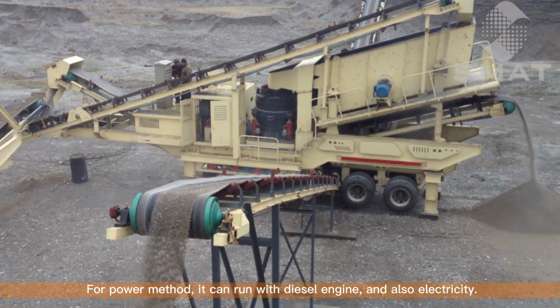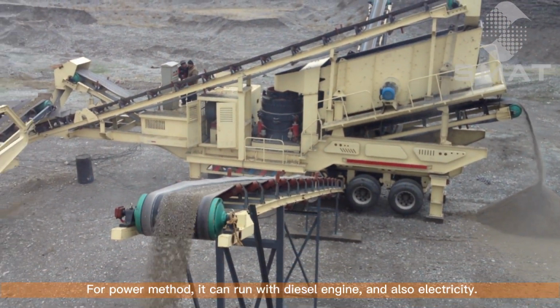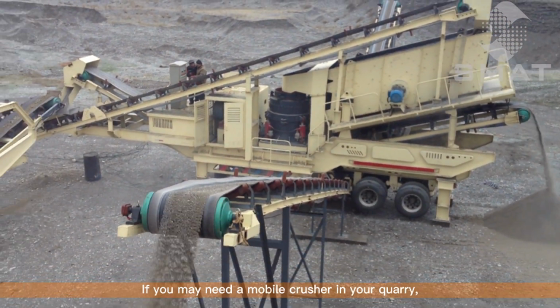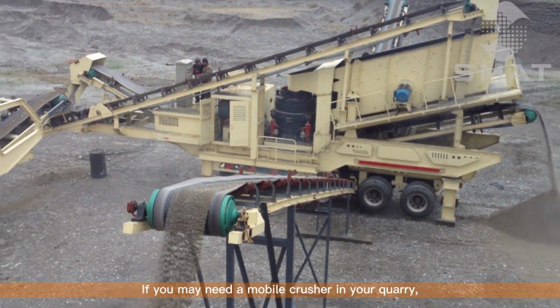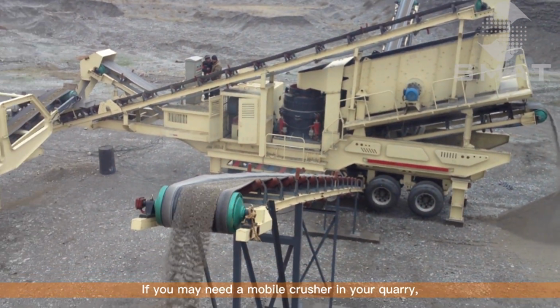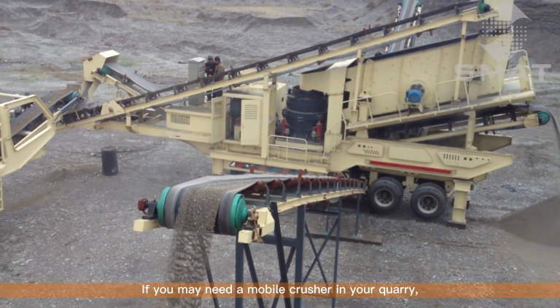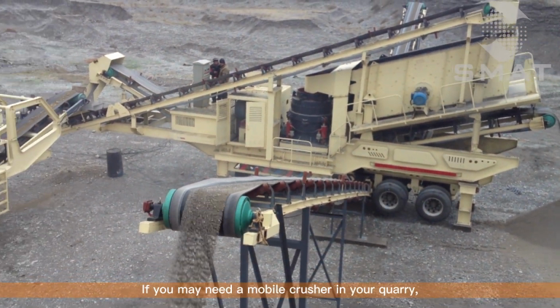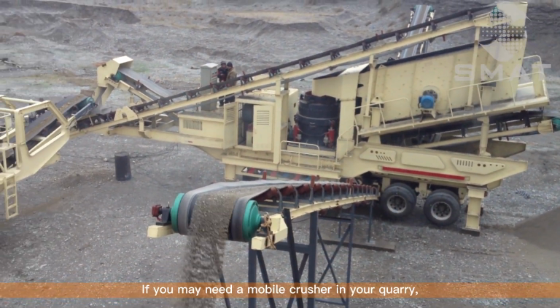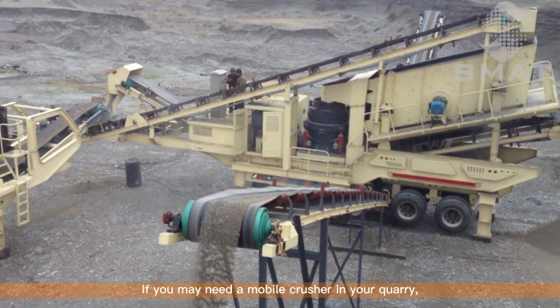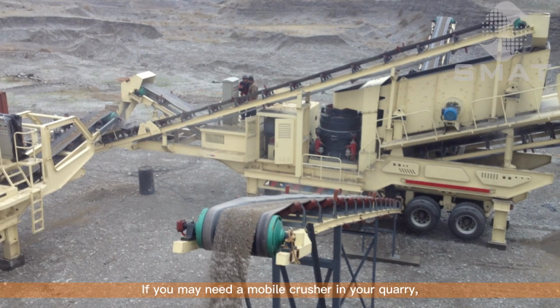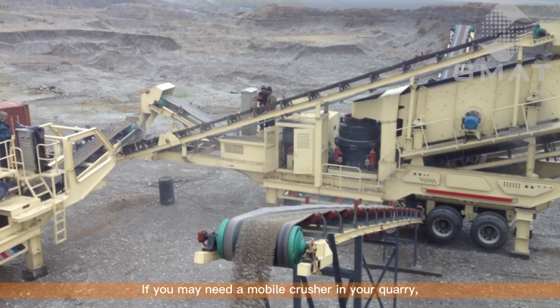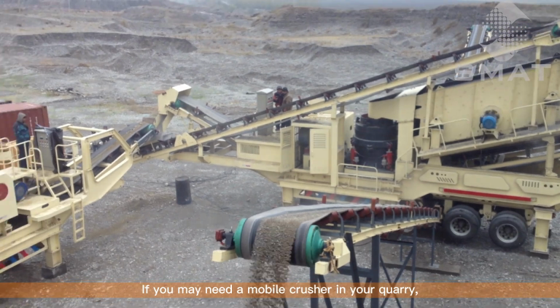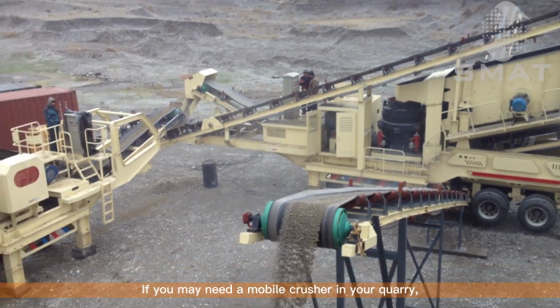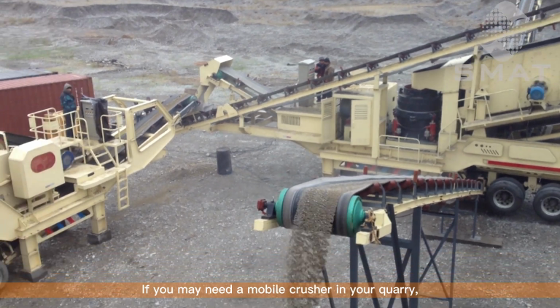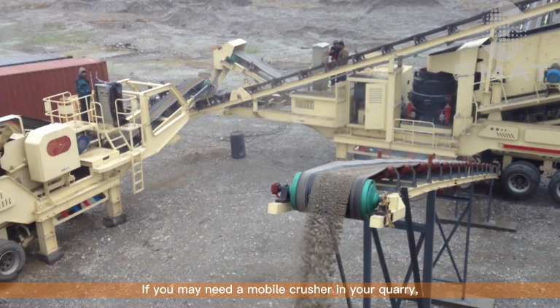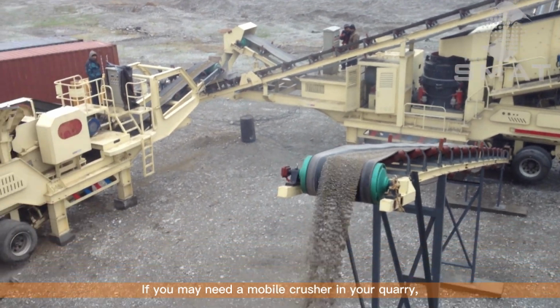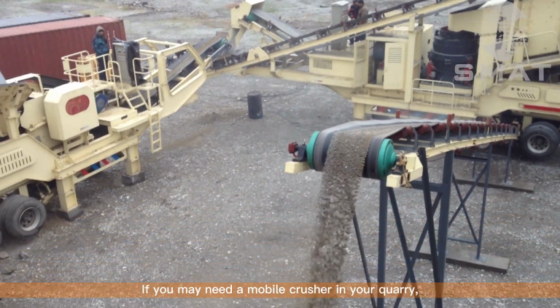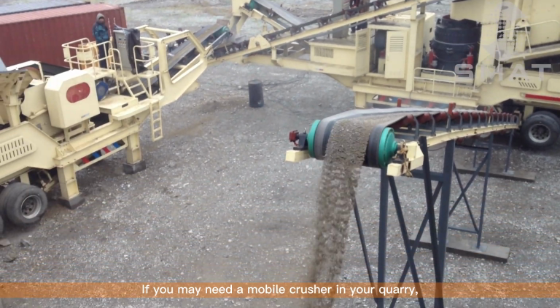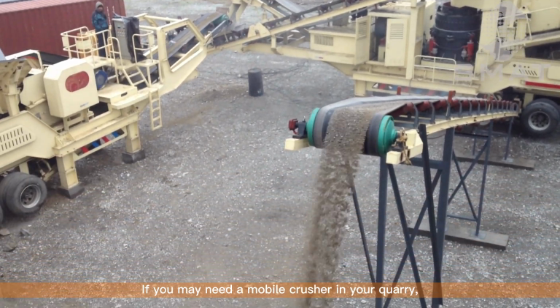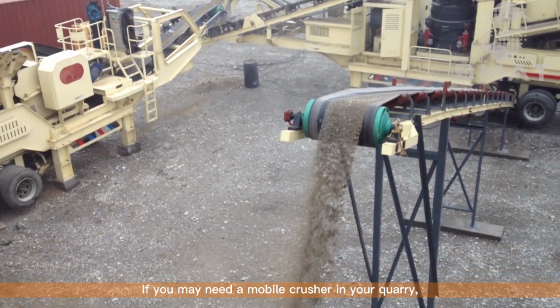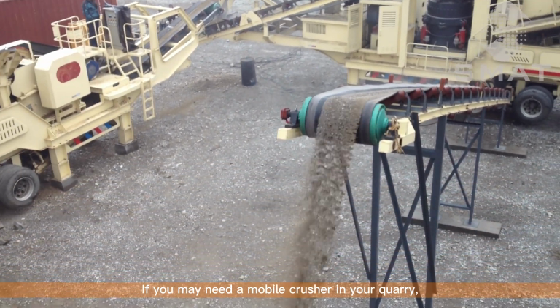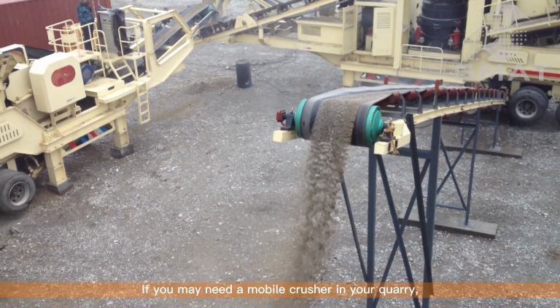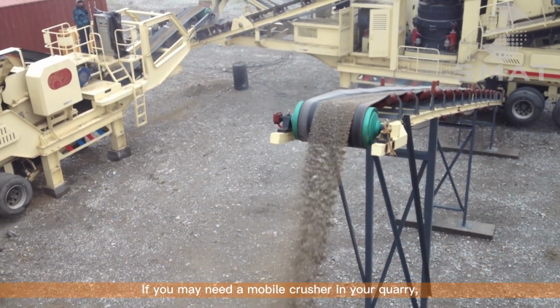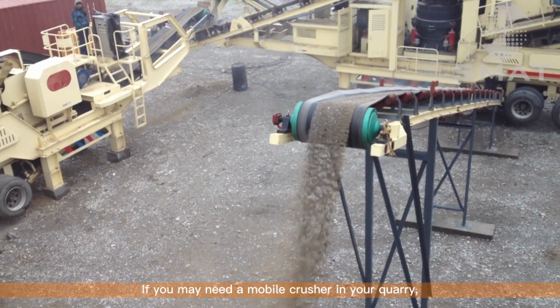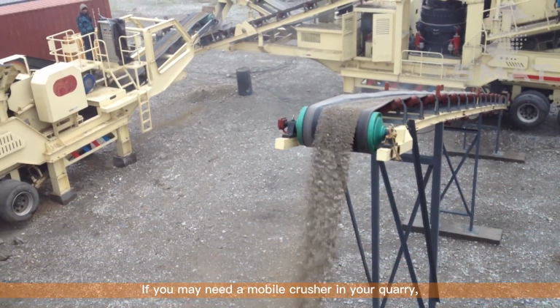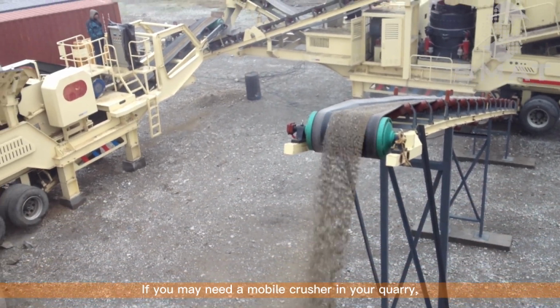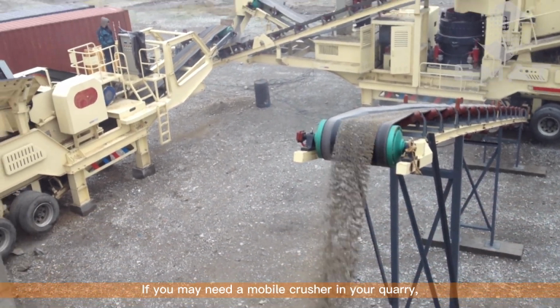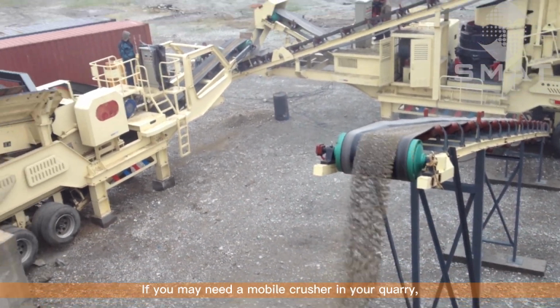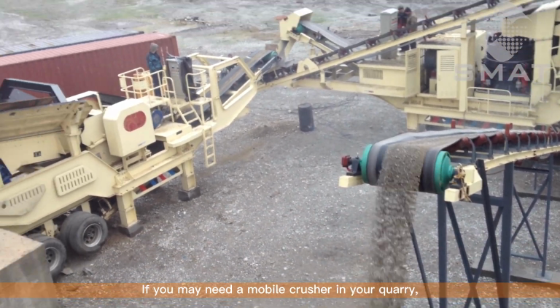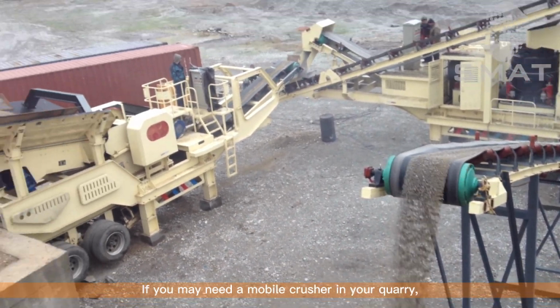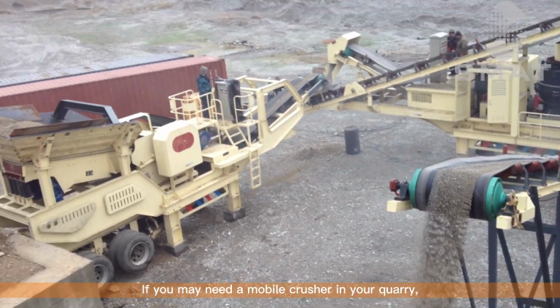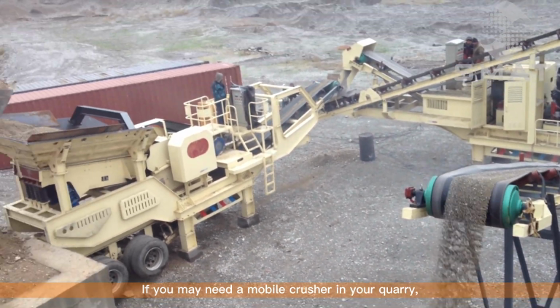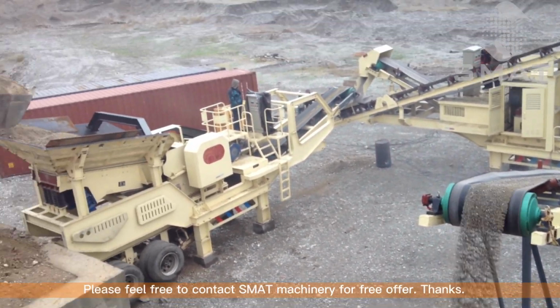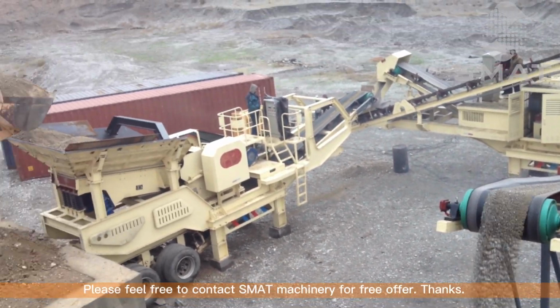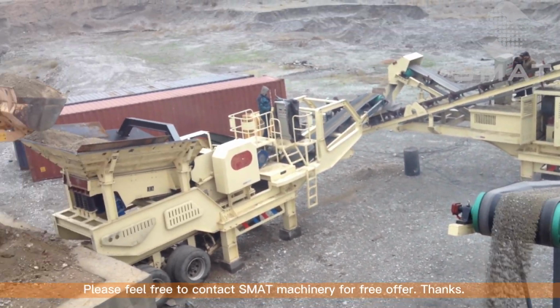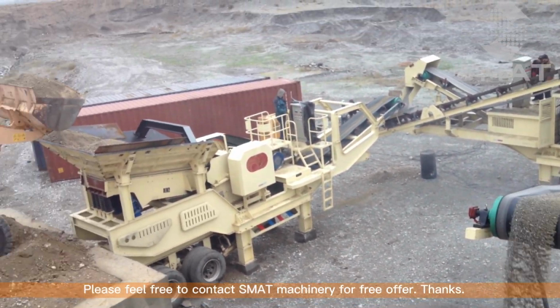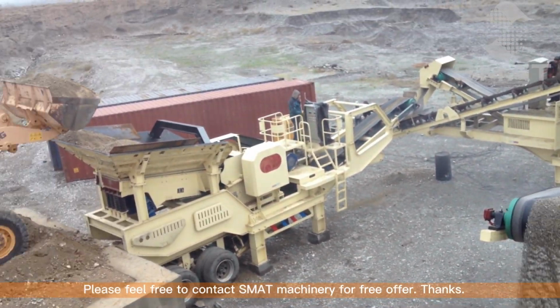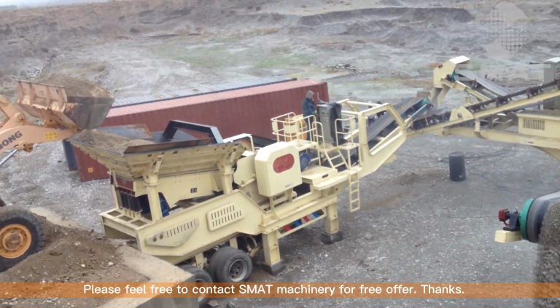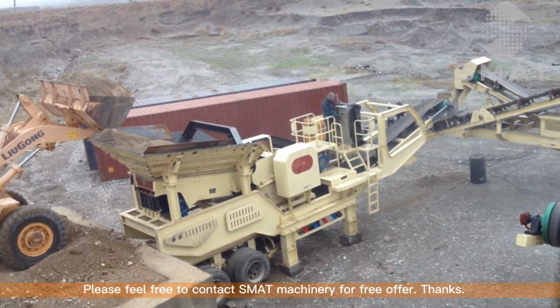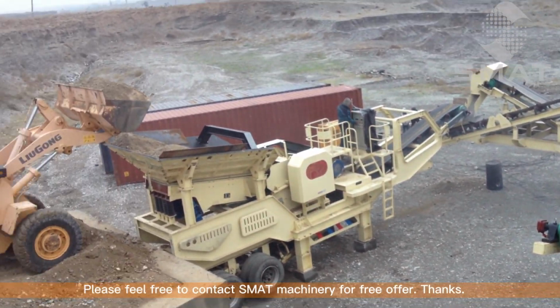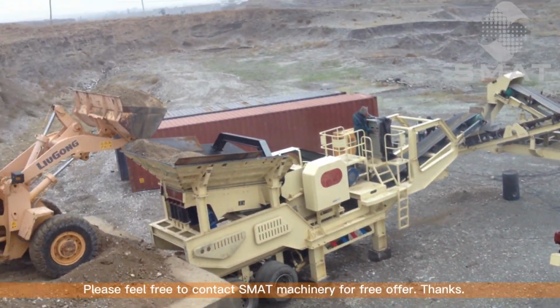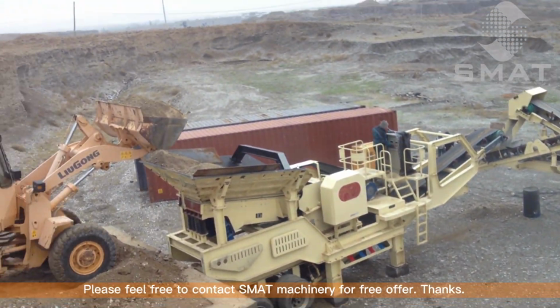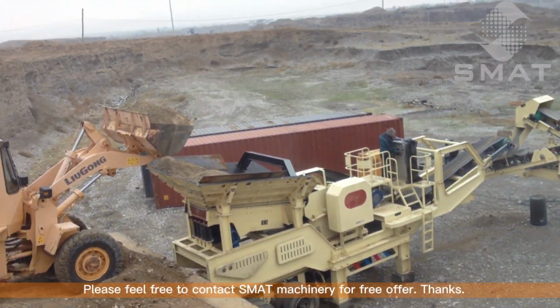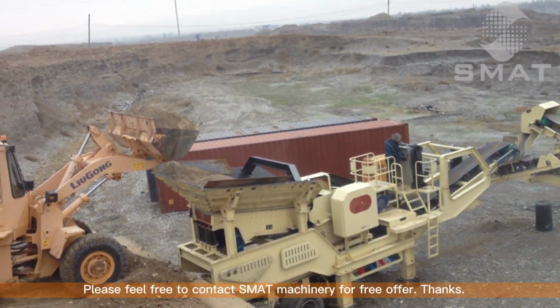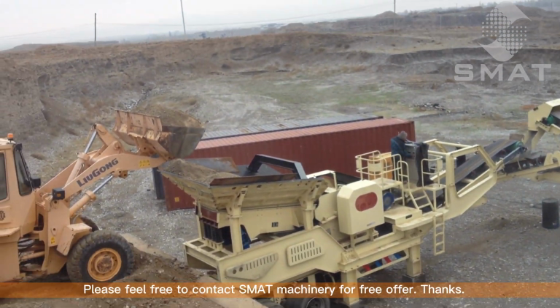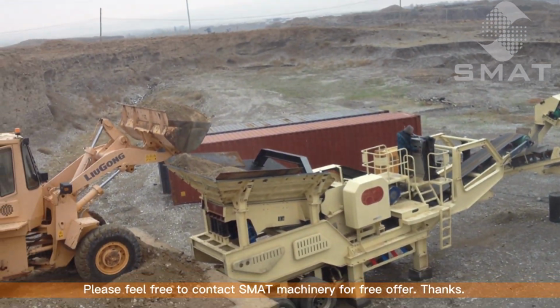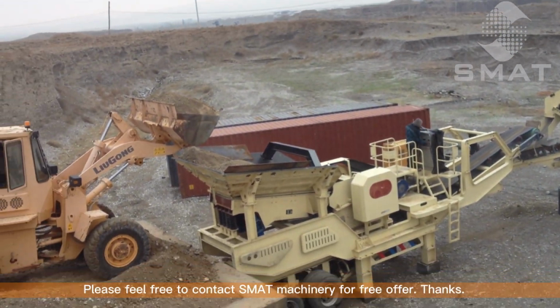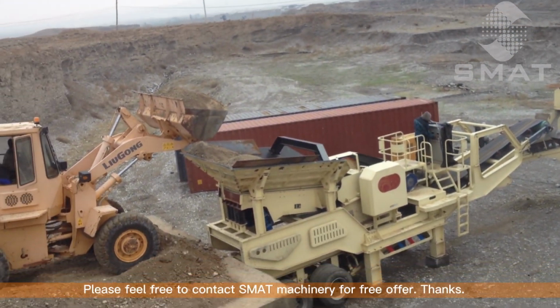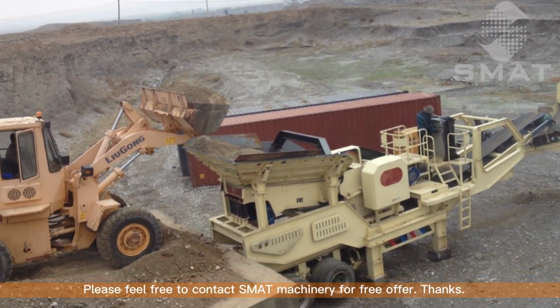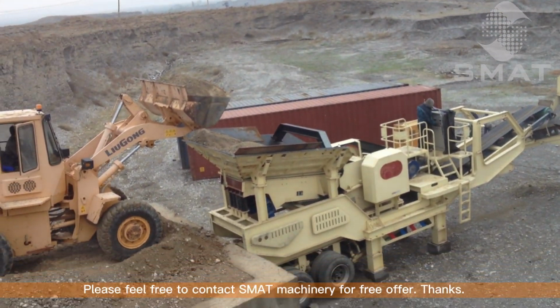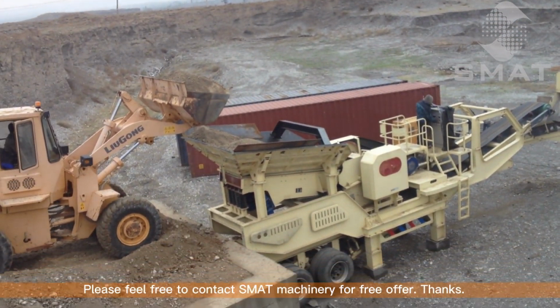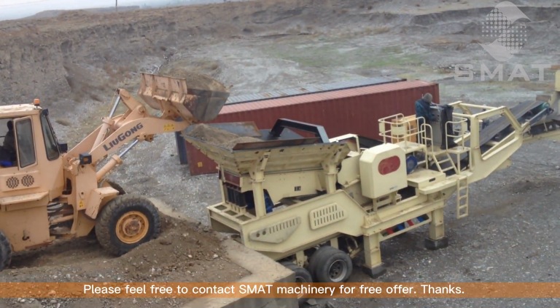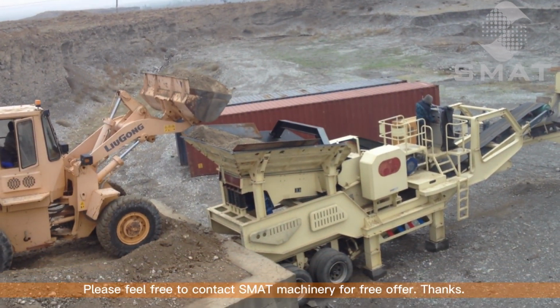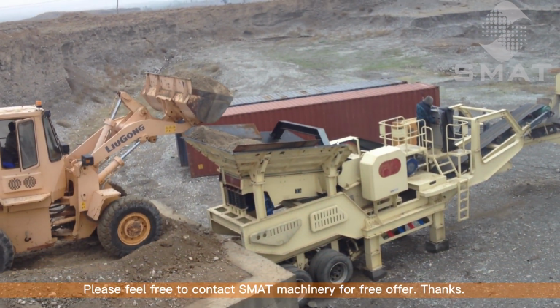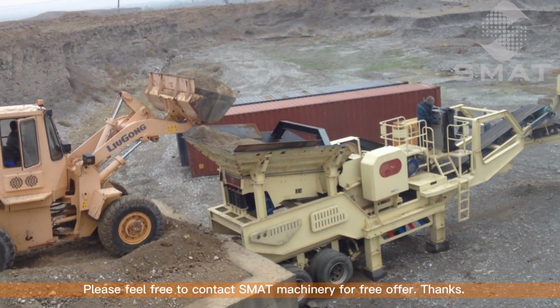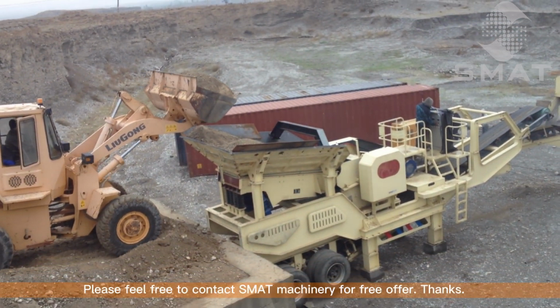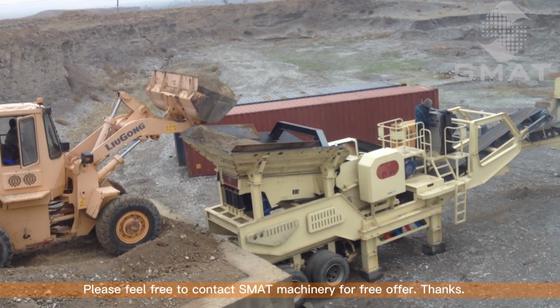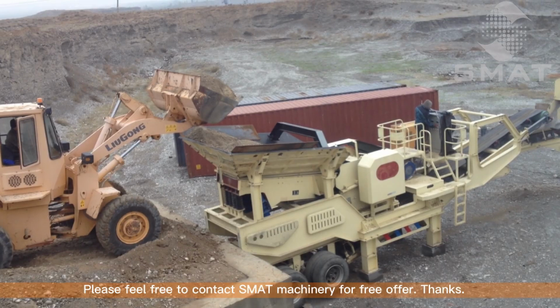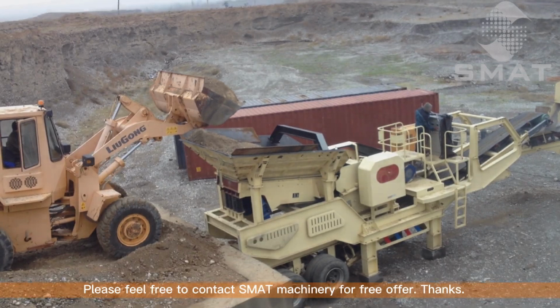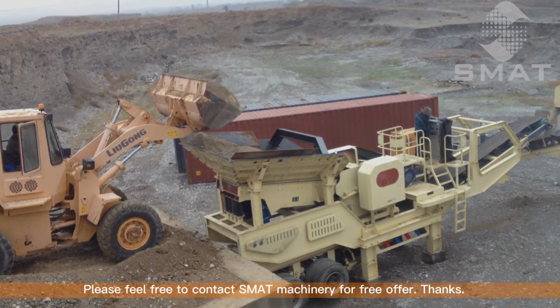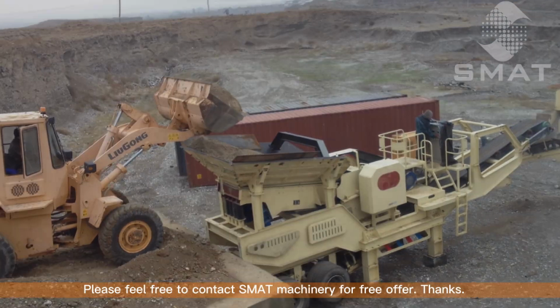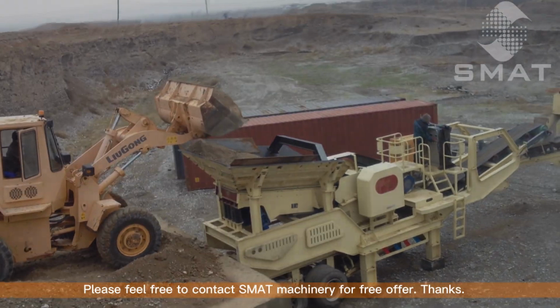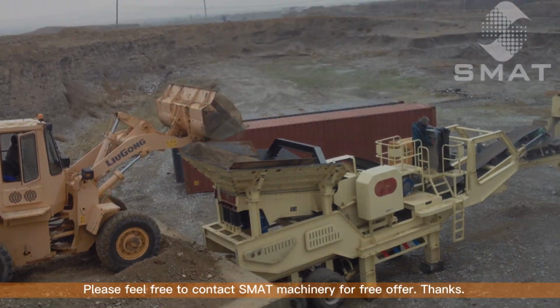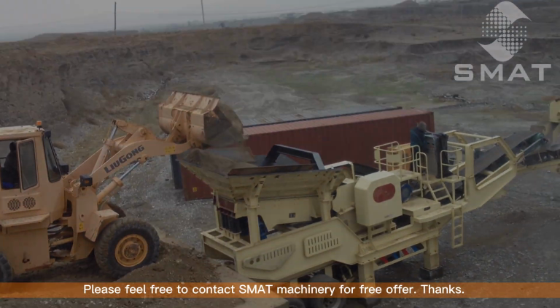If you need a mobile crusher for your quarry, please feel free to contact SMAT Machinery for a free offer. Thanks.